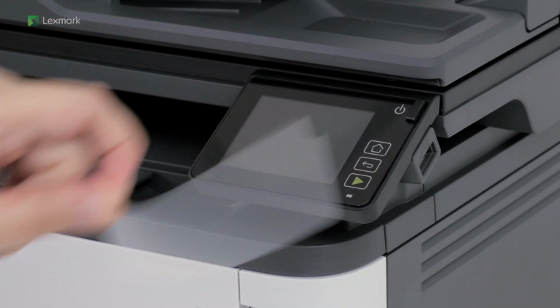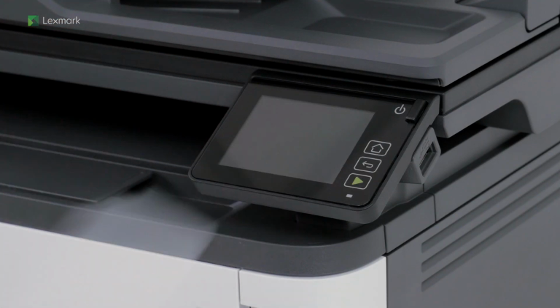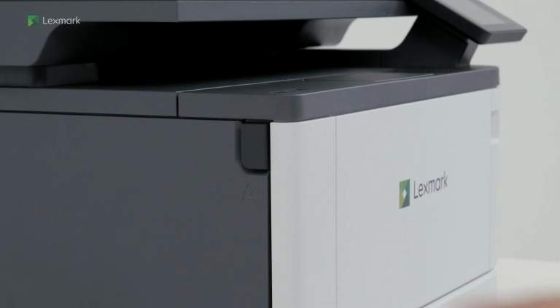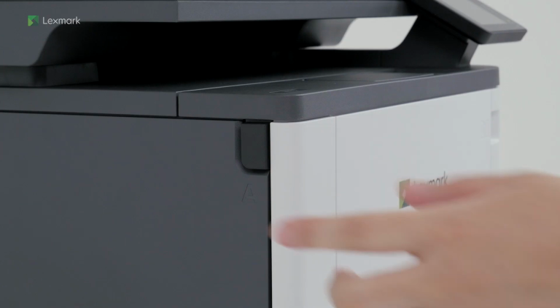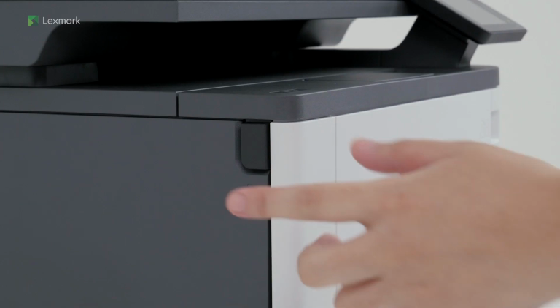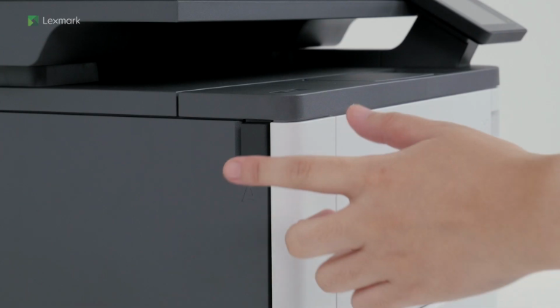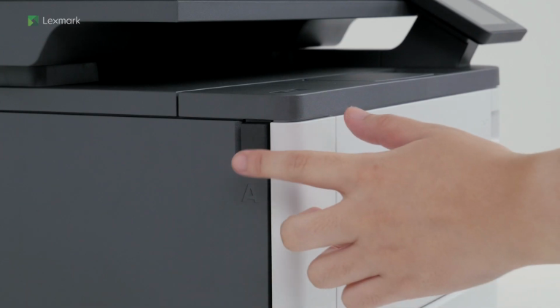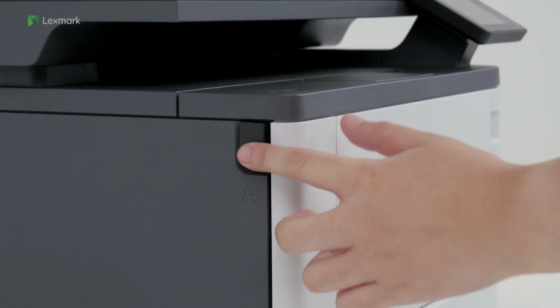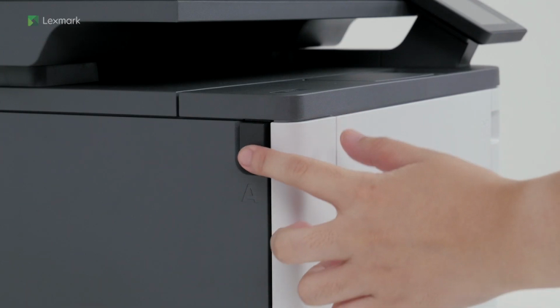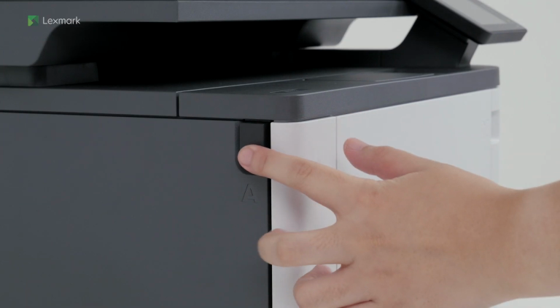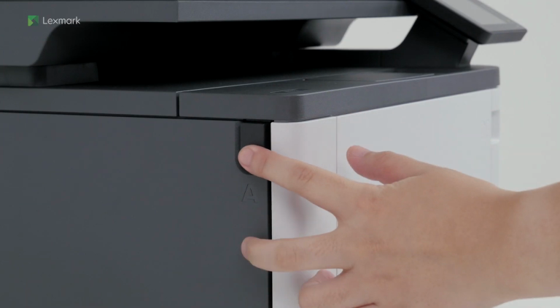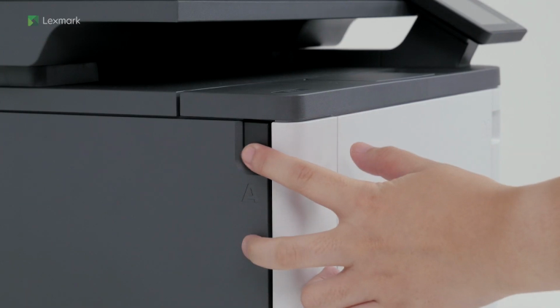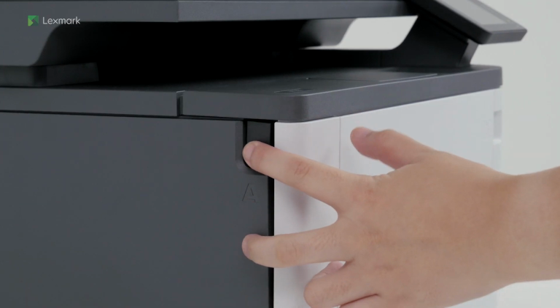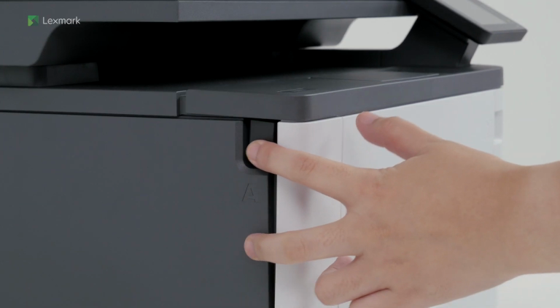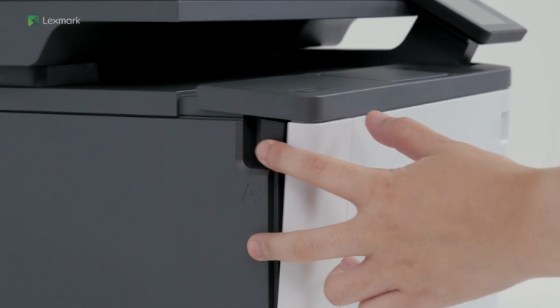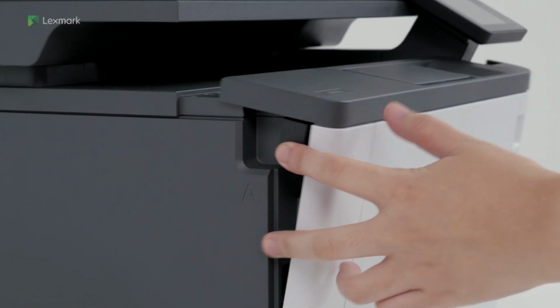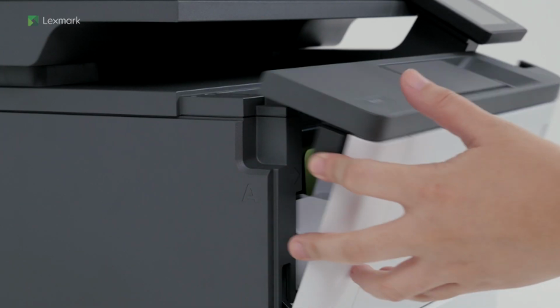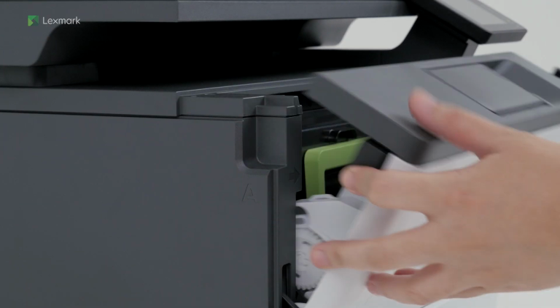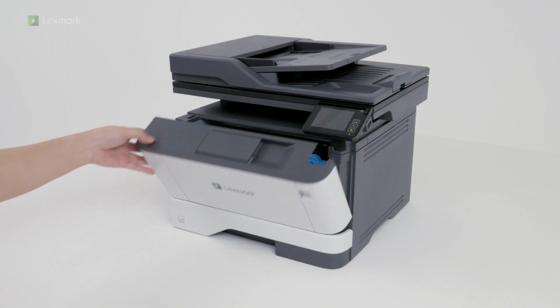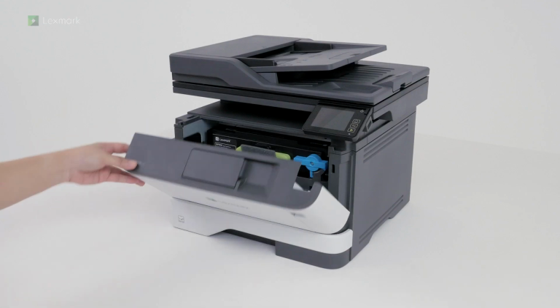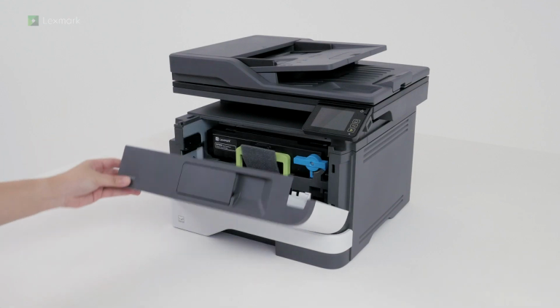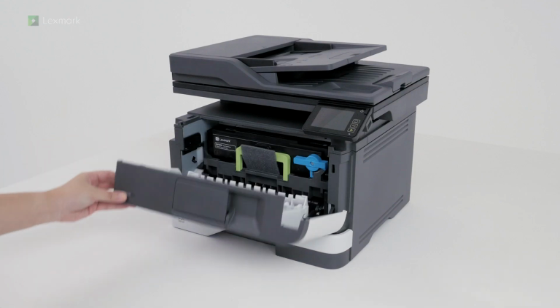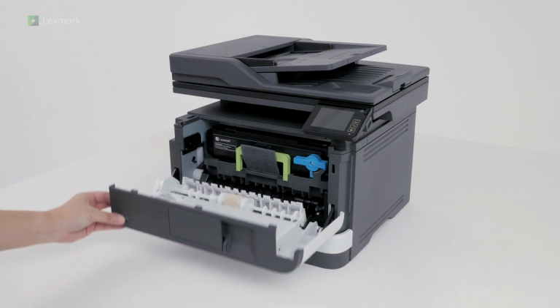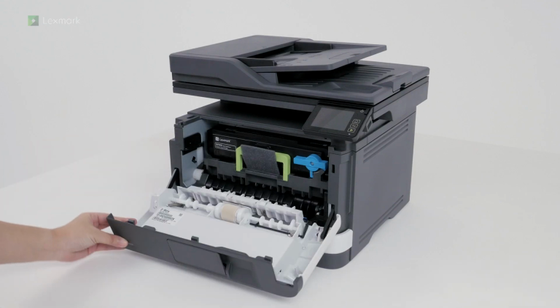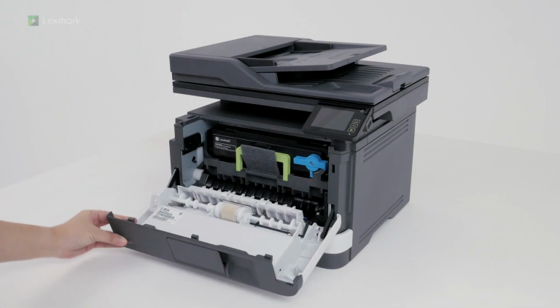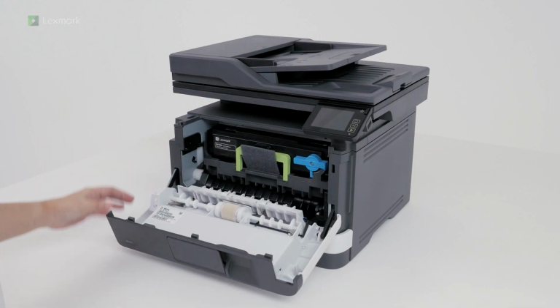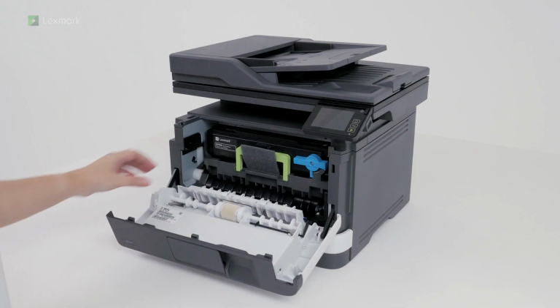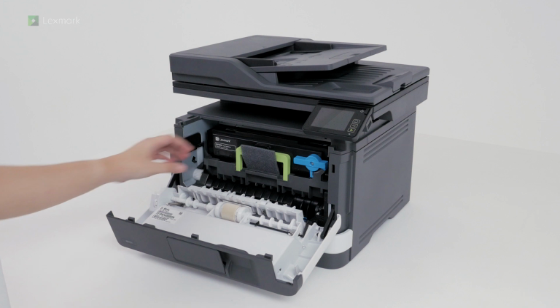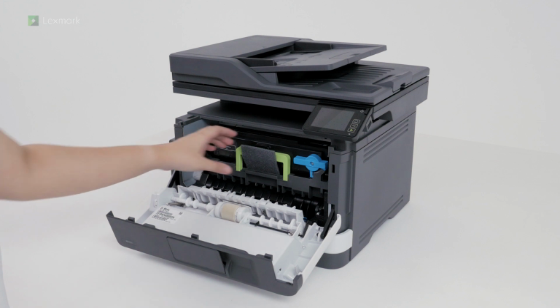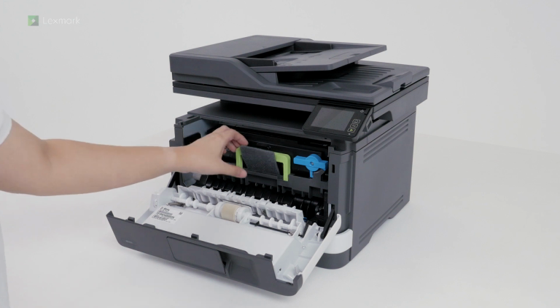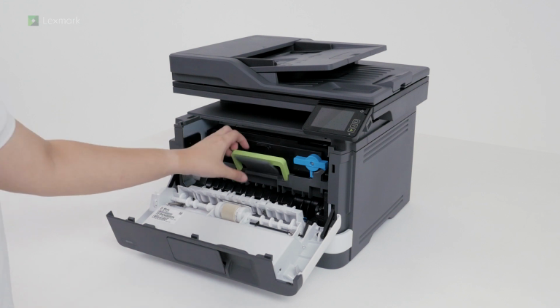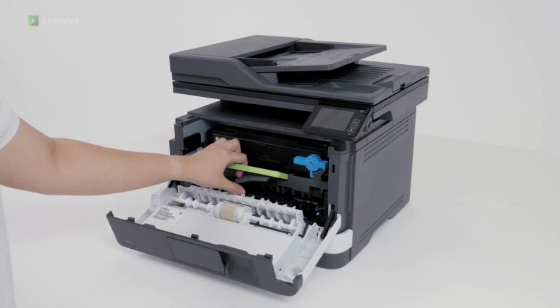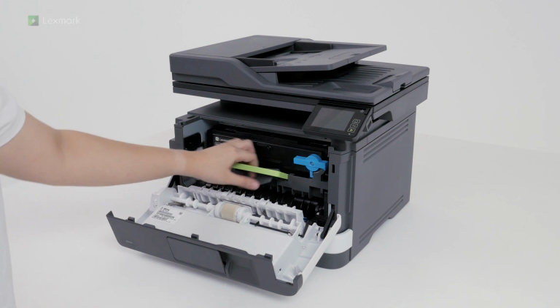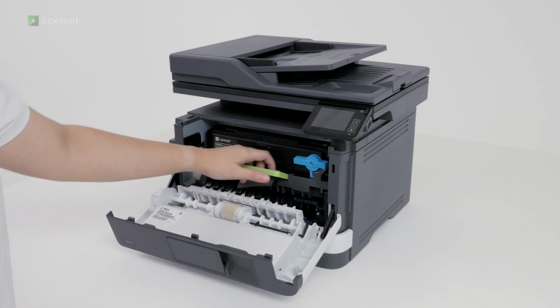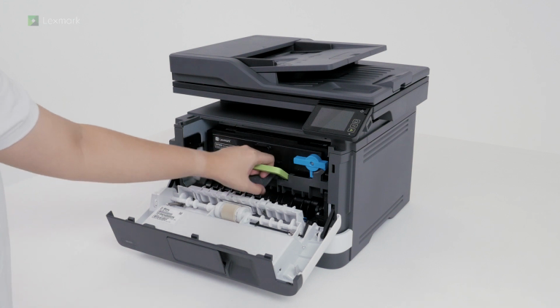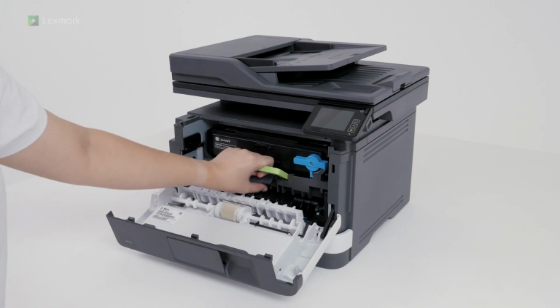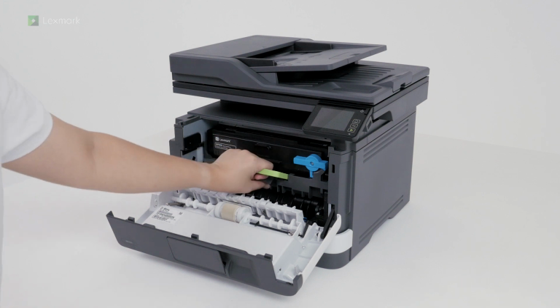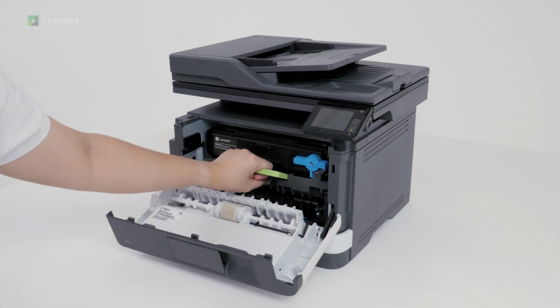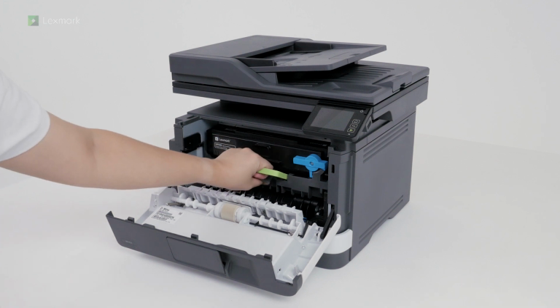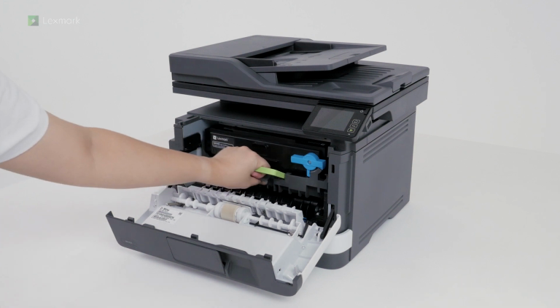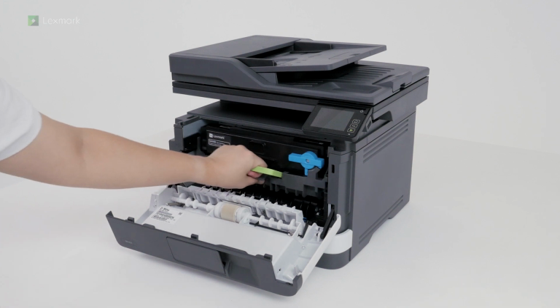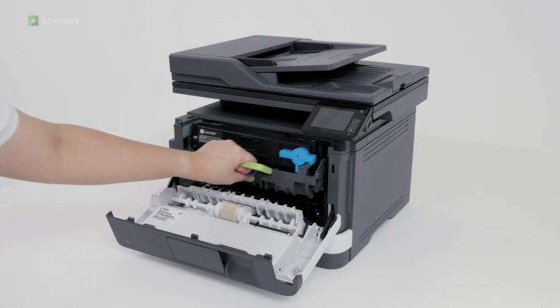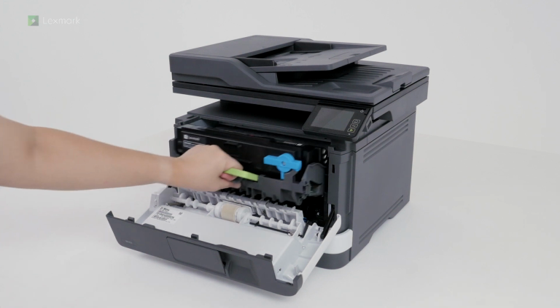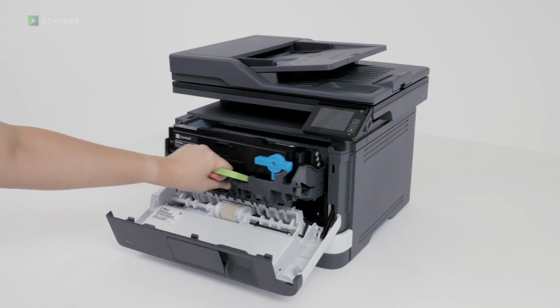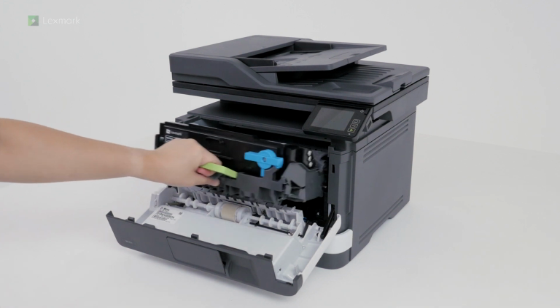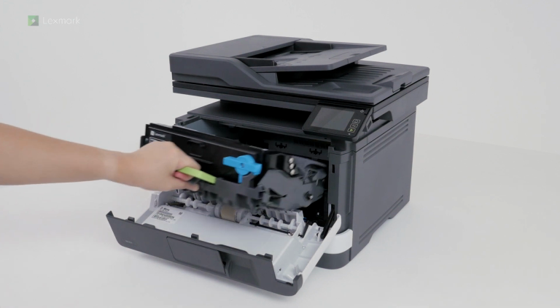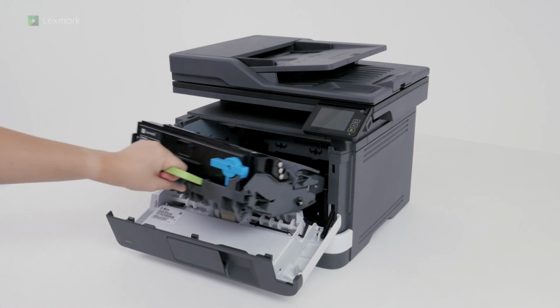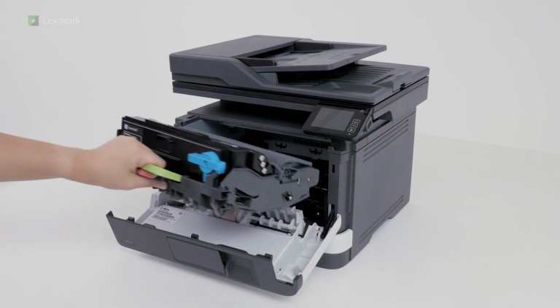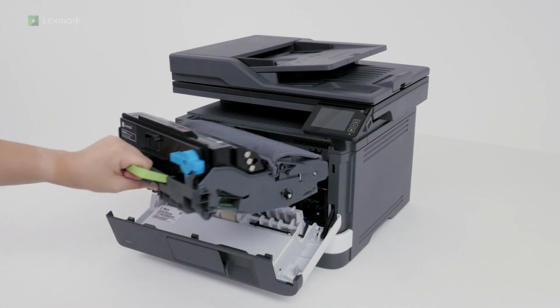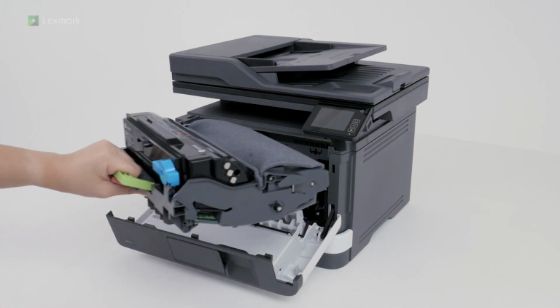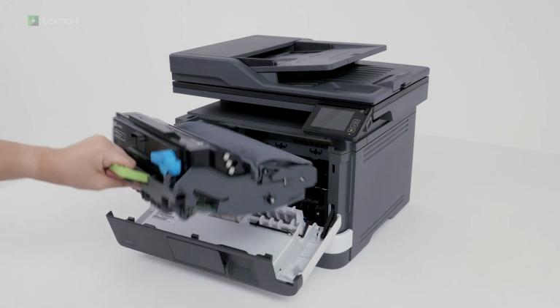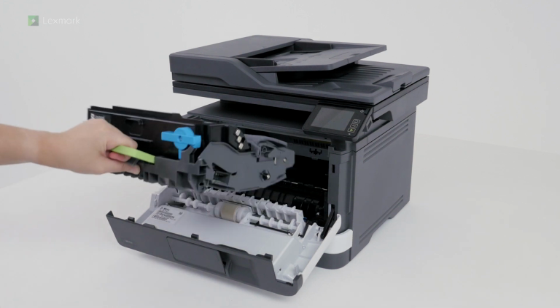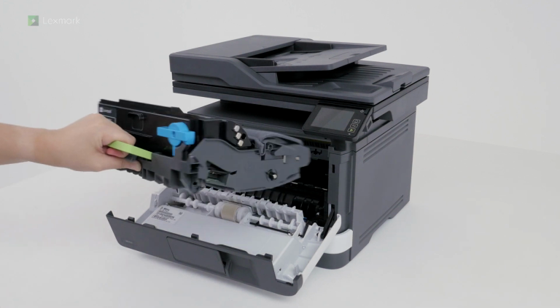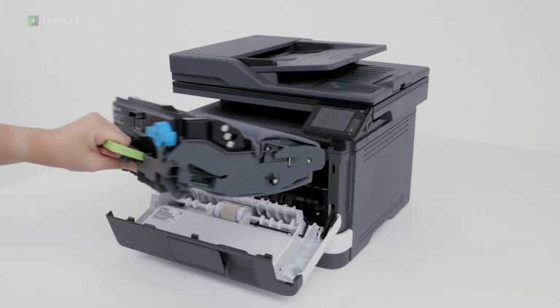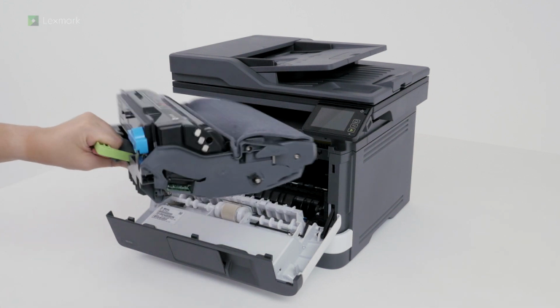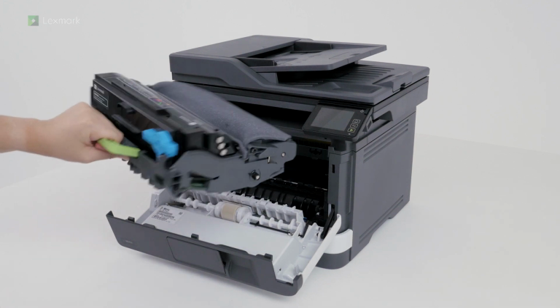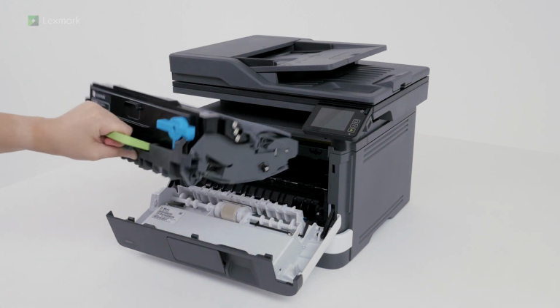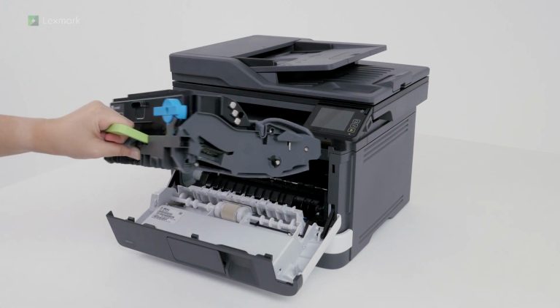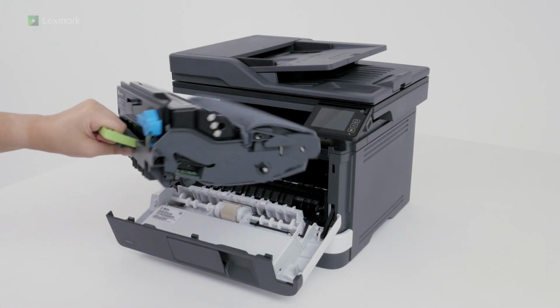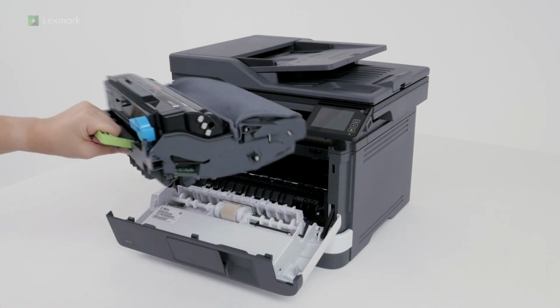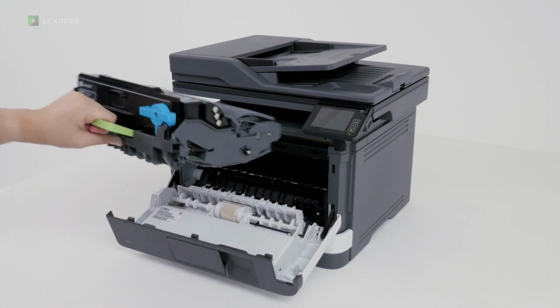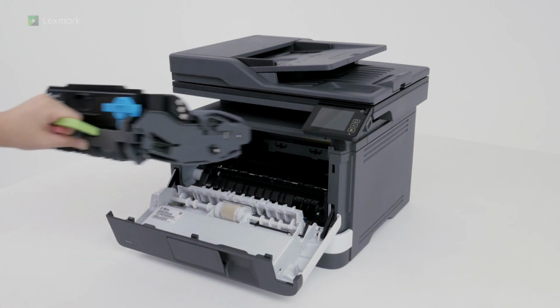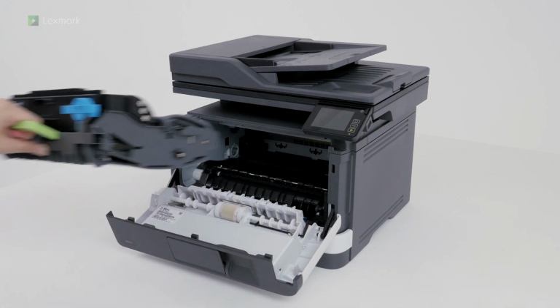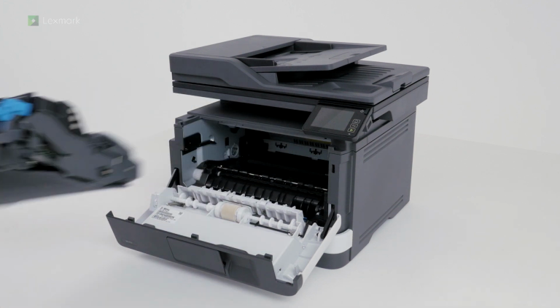Open the front door, and then remove the imaging unit. Shake the imaging unit to redistribute the toner.